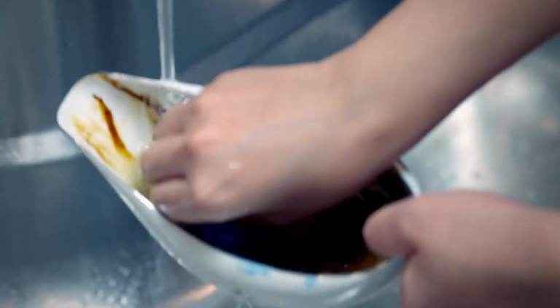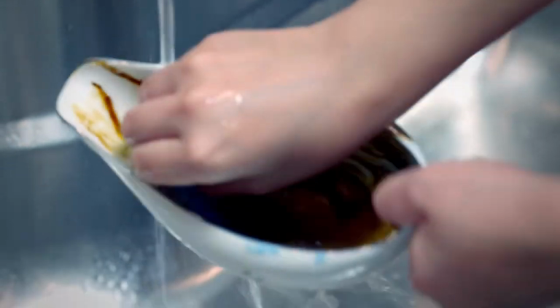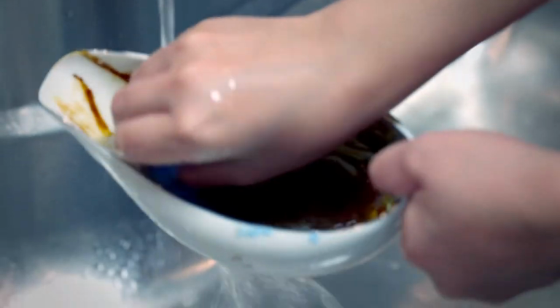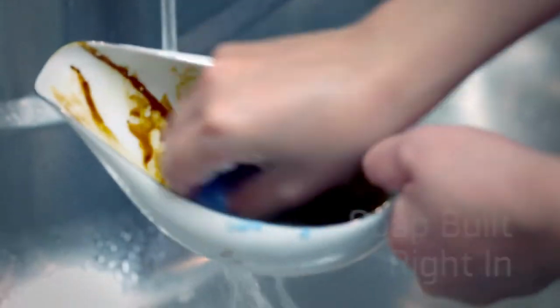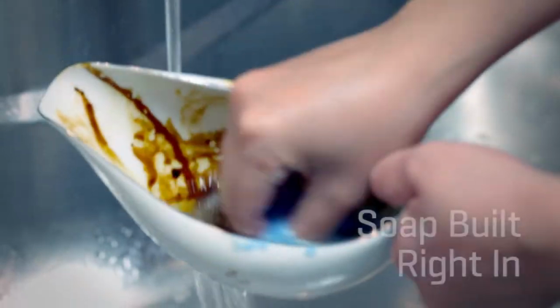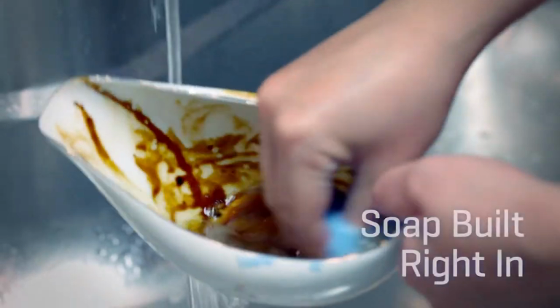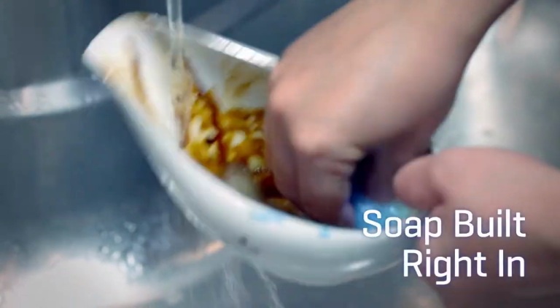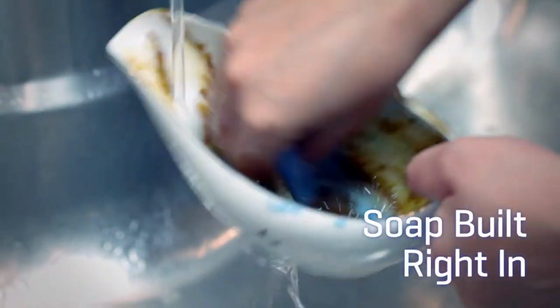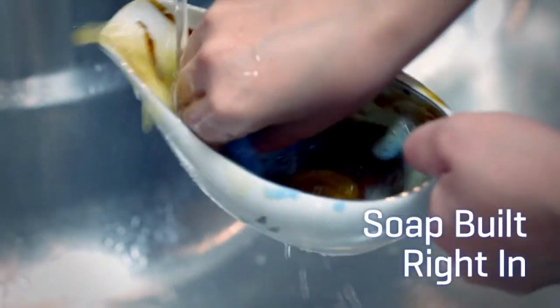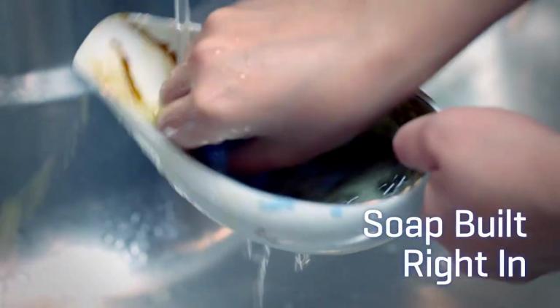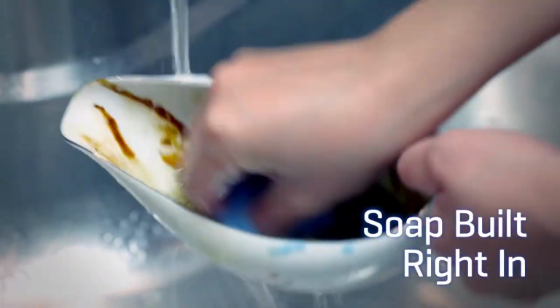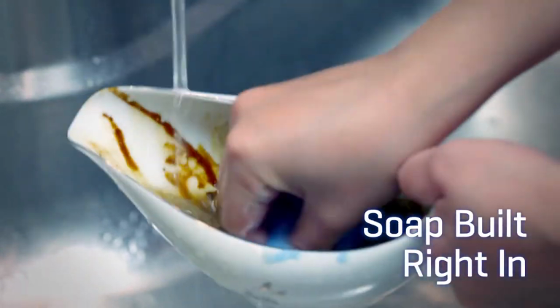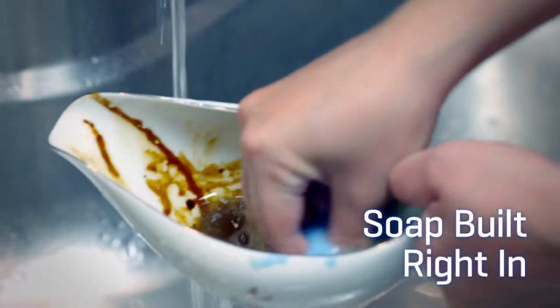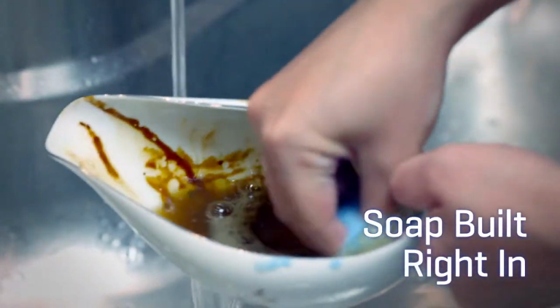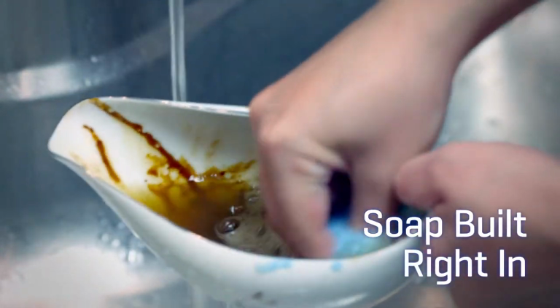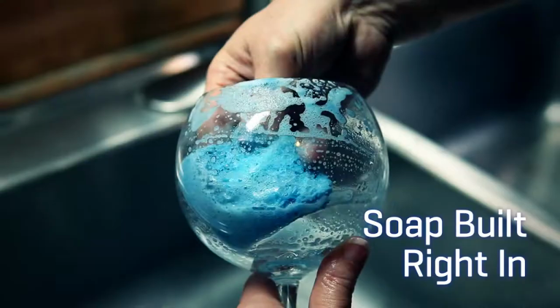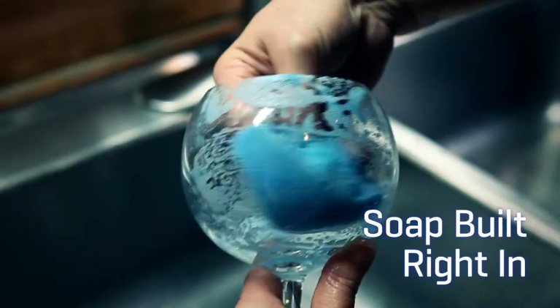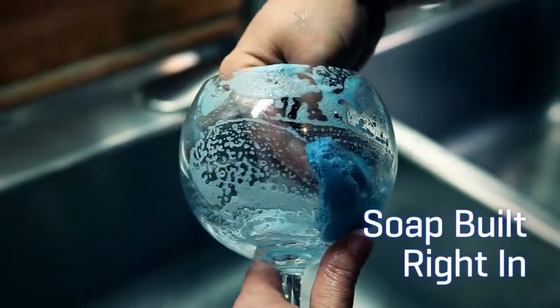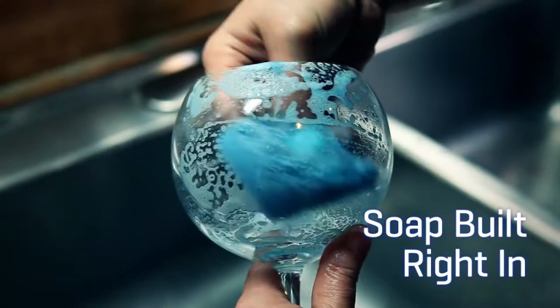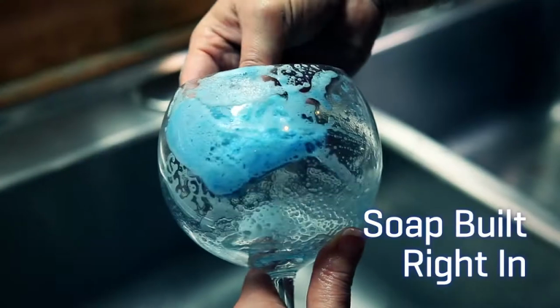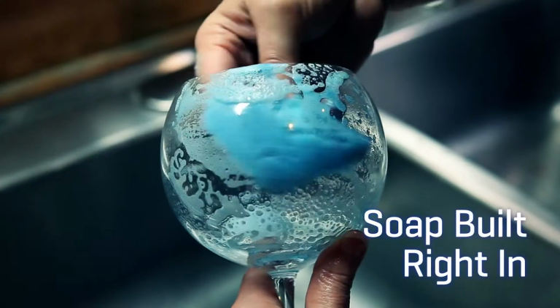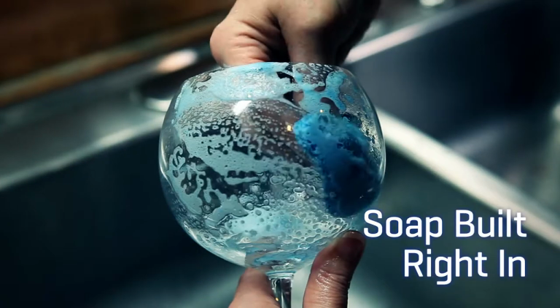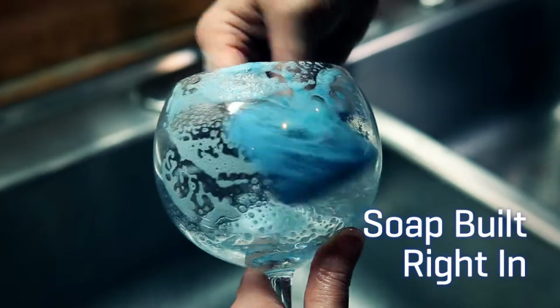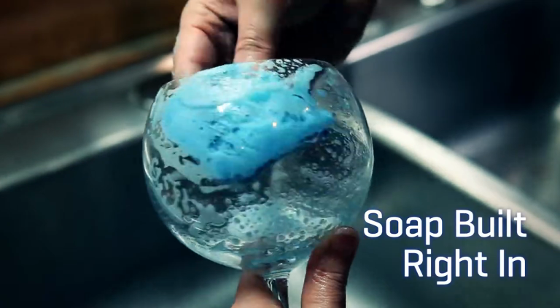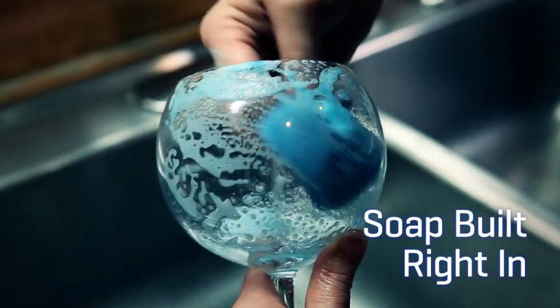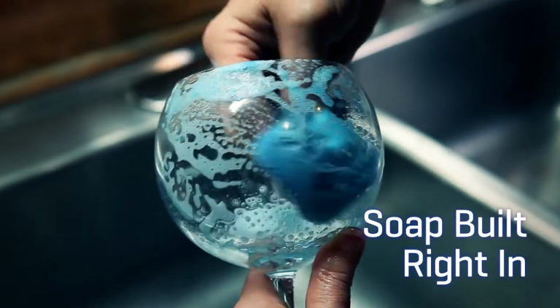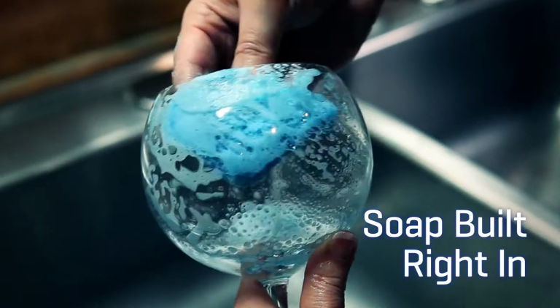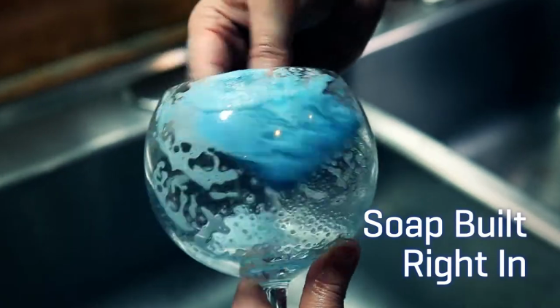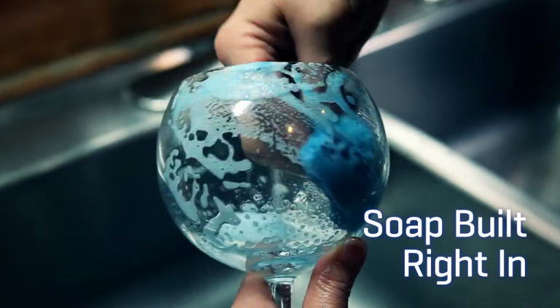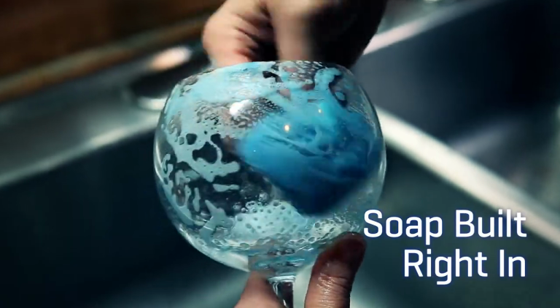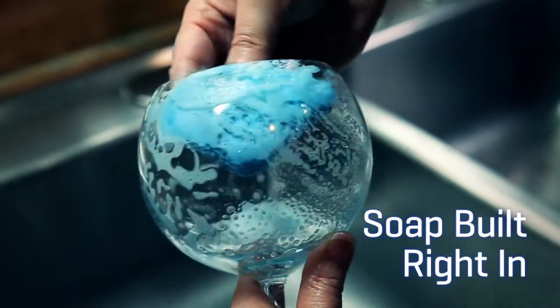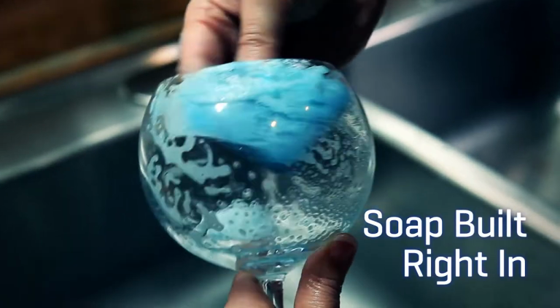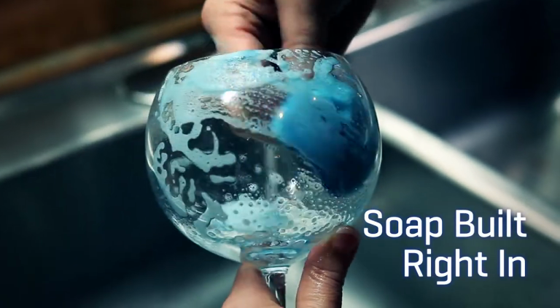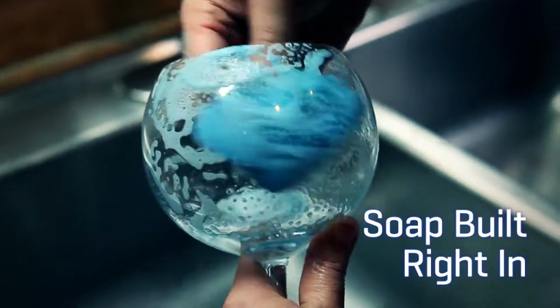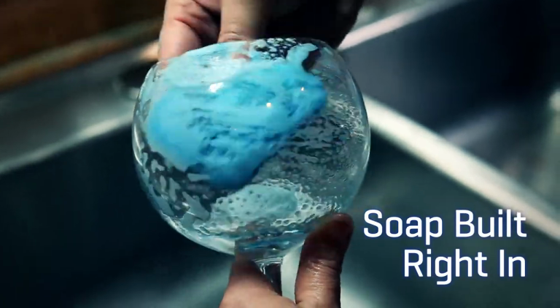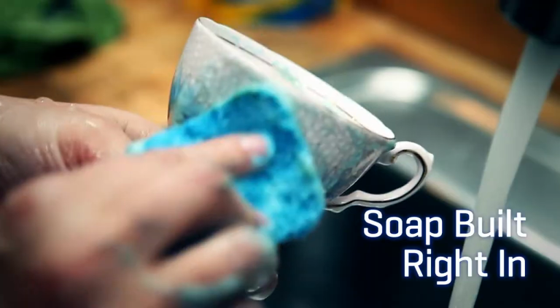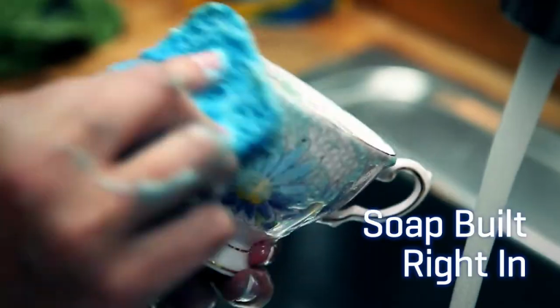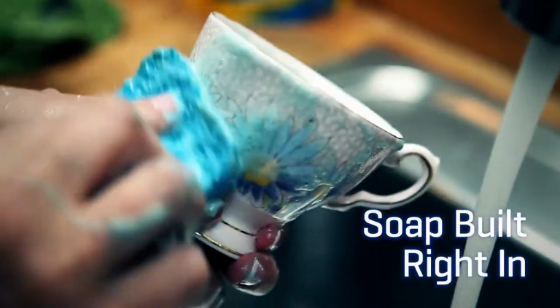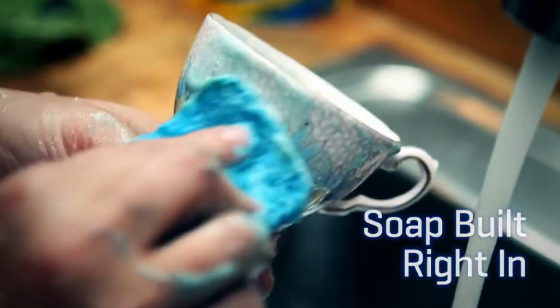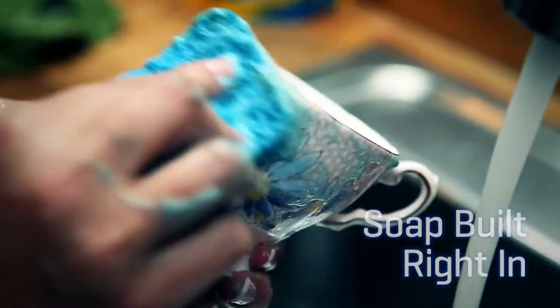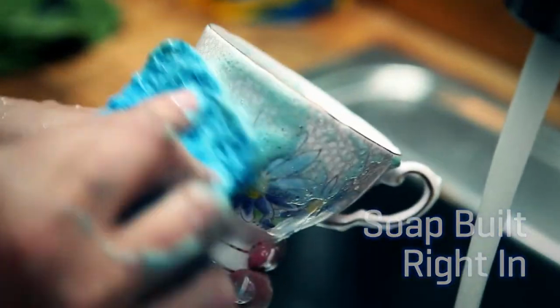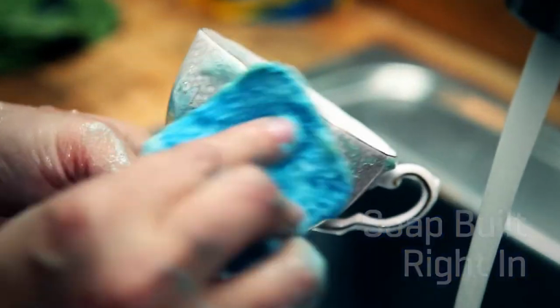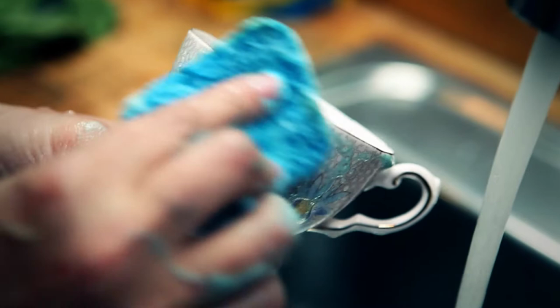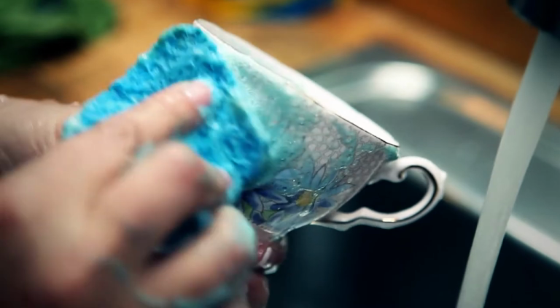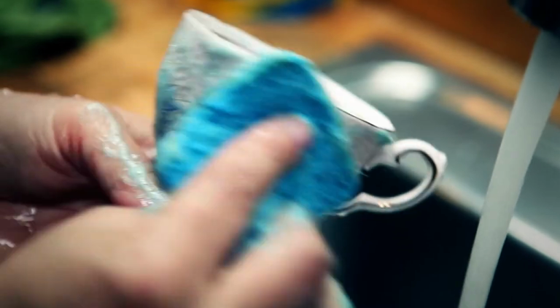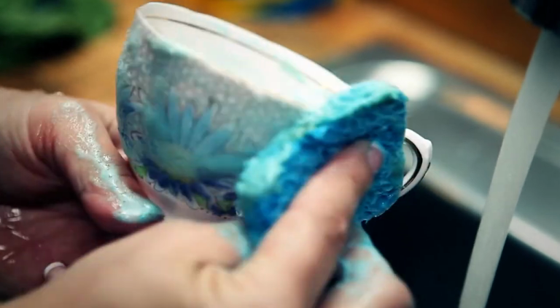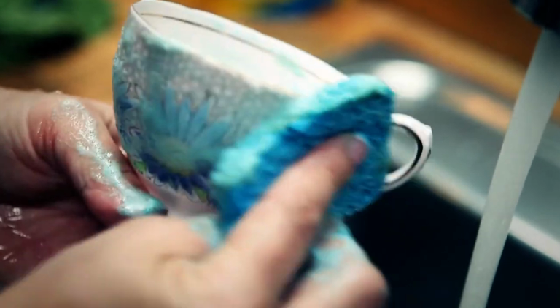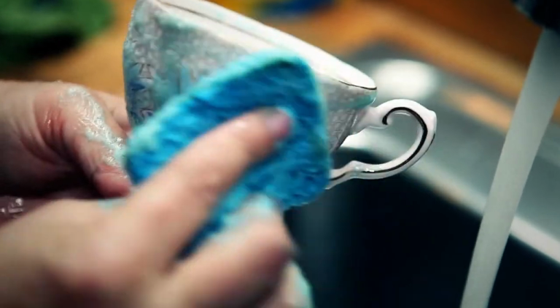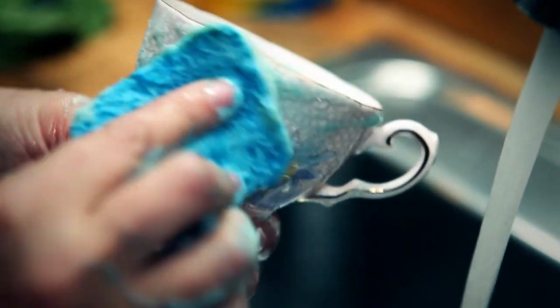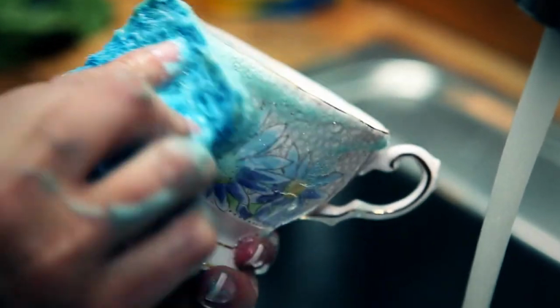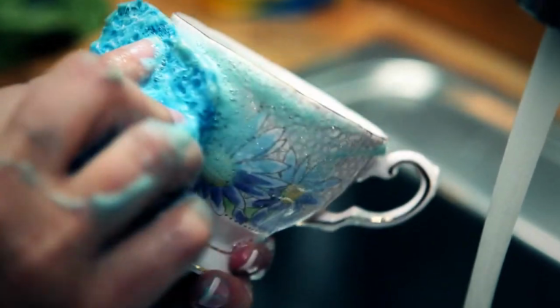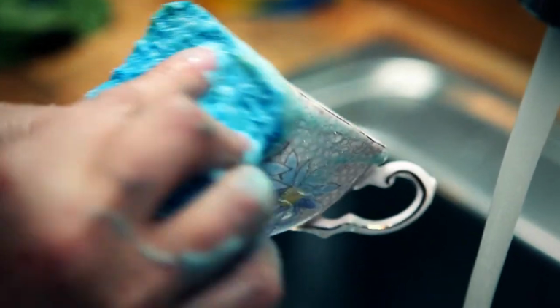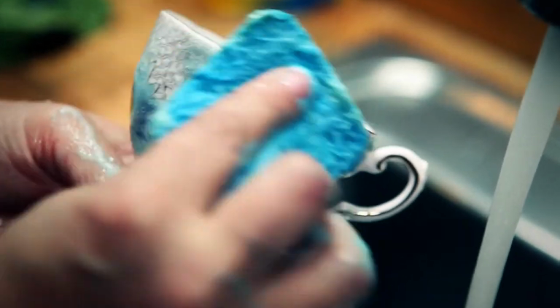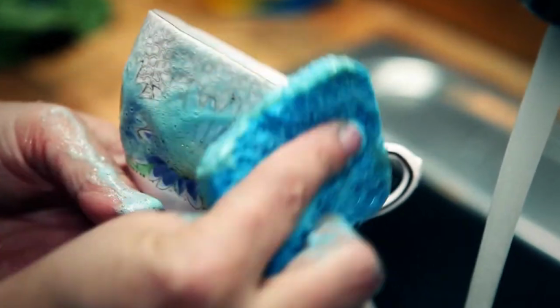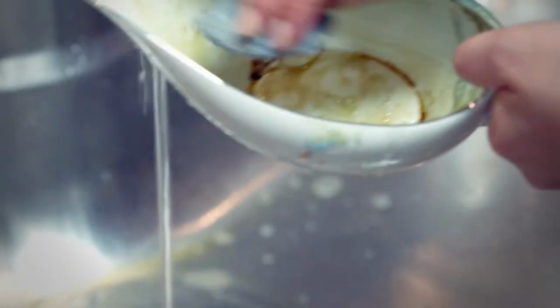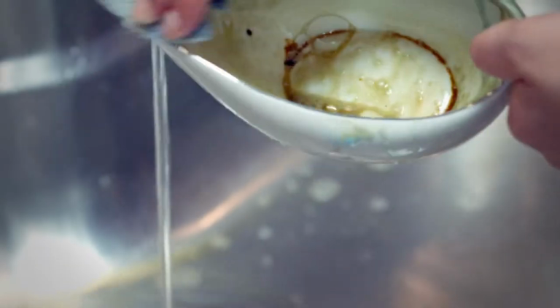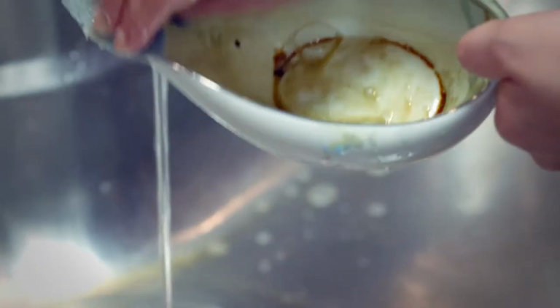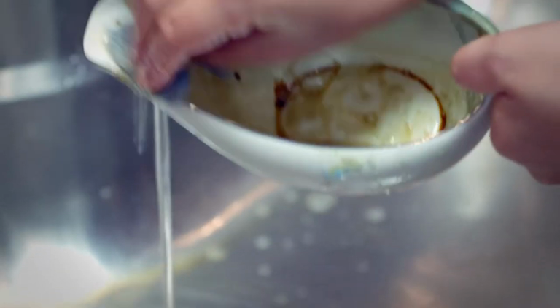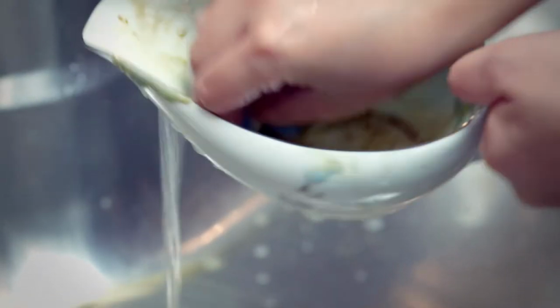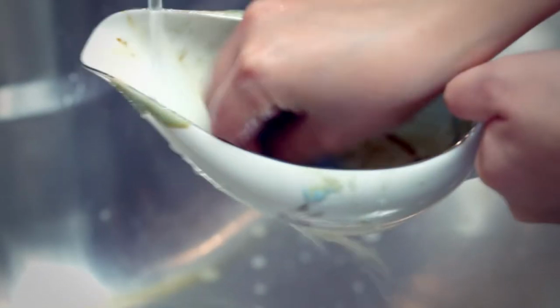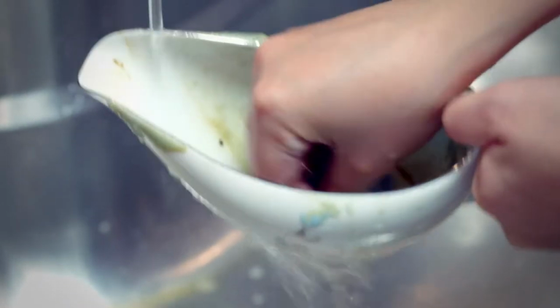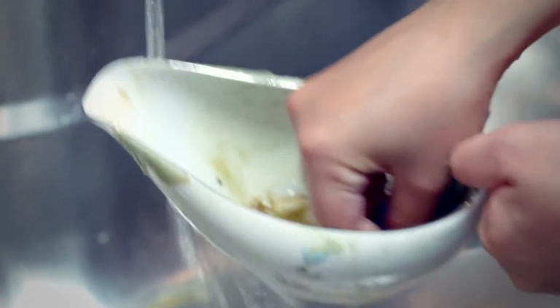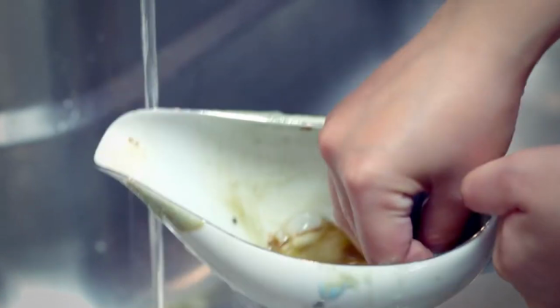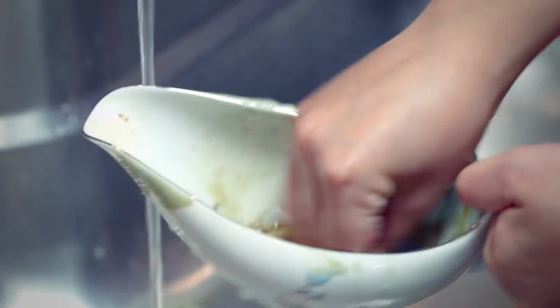Tough enough to clean the grimiest messes, yet gentle enough to safely clean delicate and fragile items, and perfectly shaped to clean corners and crevices.